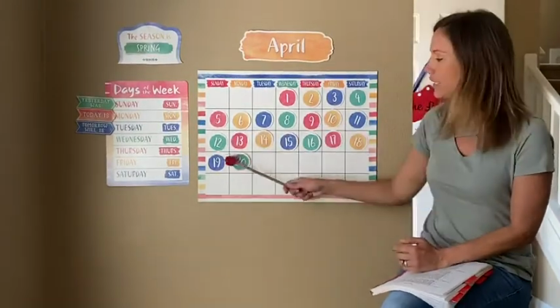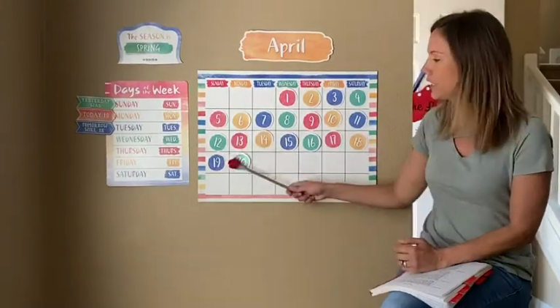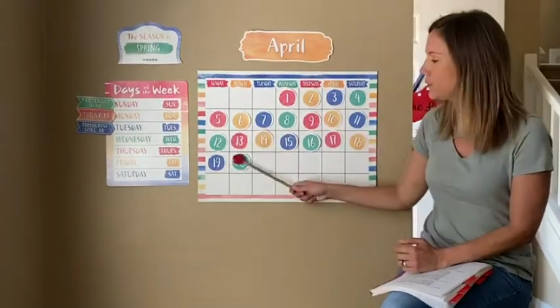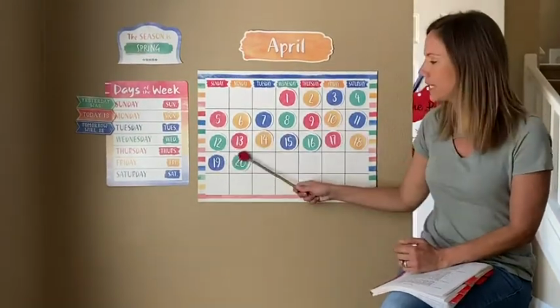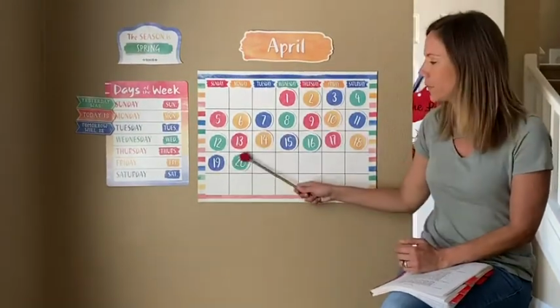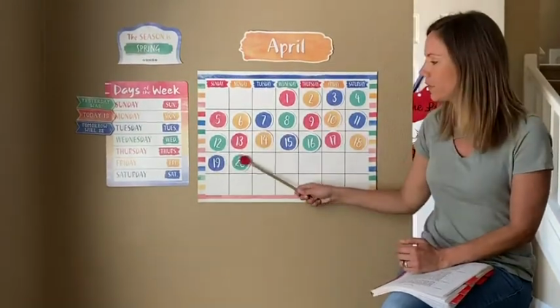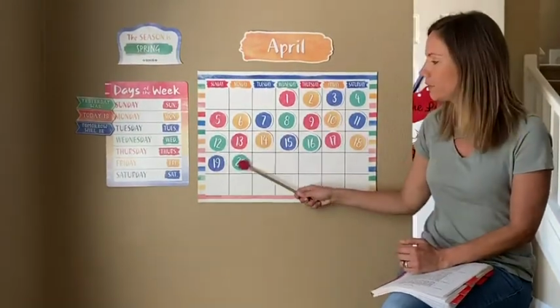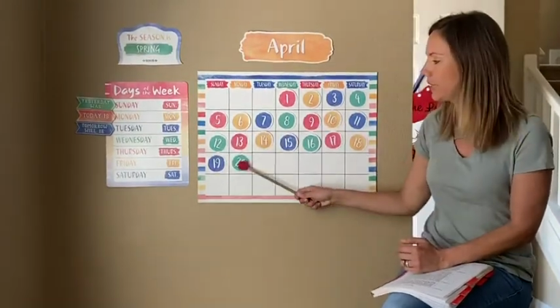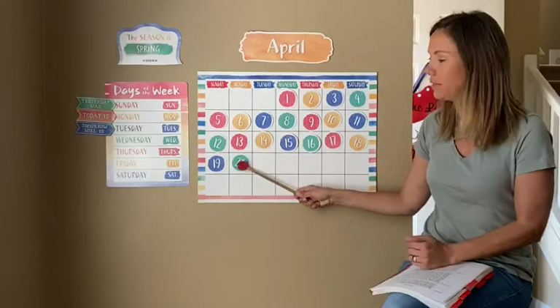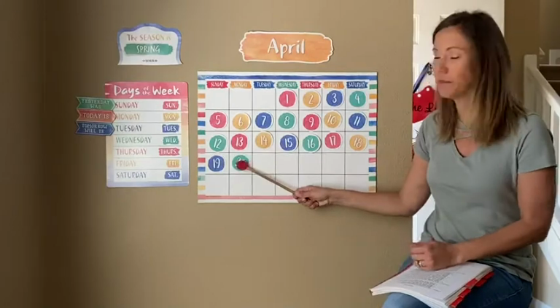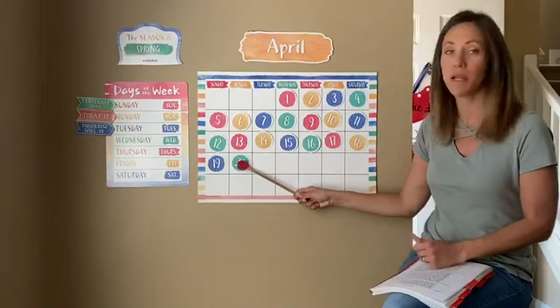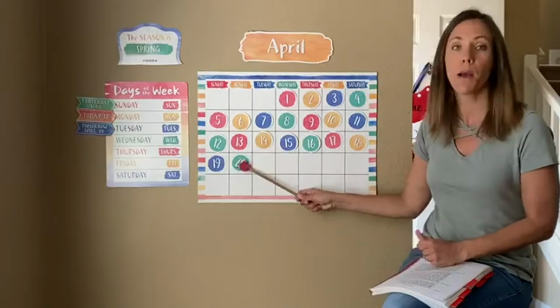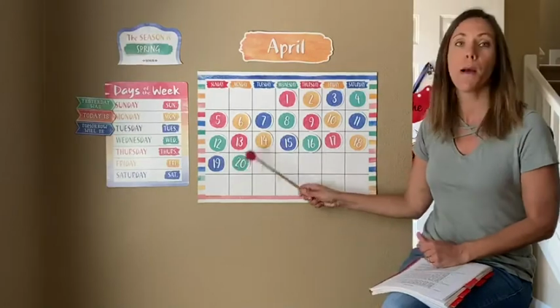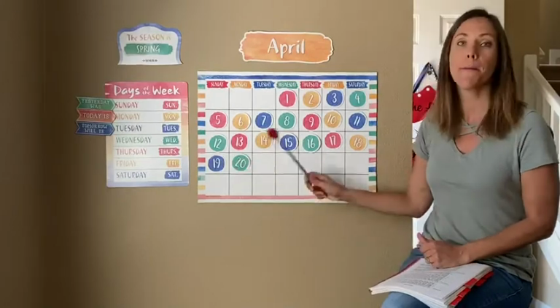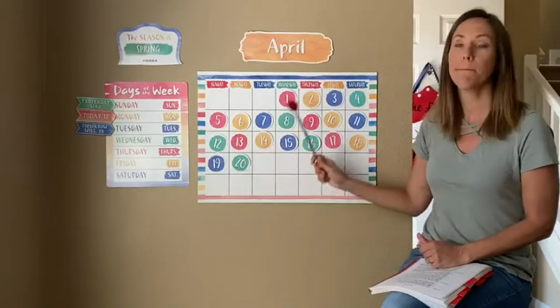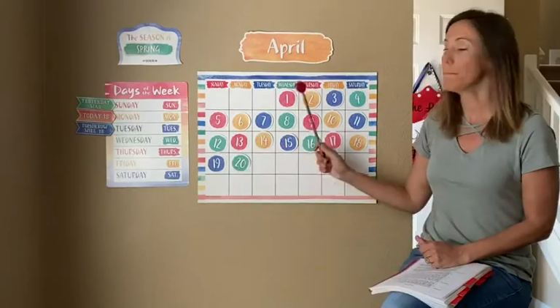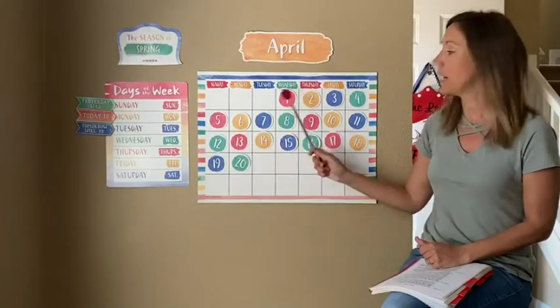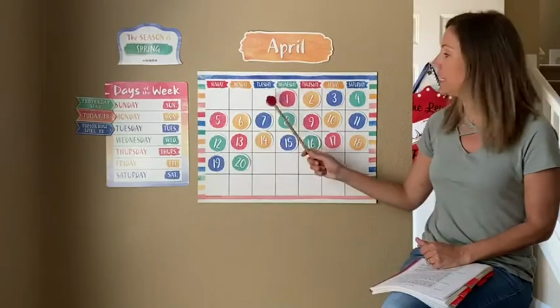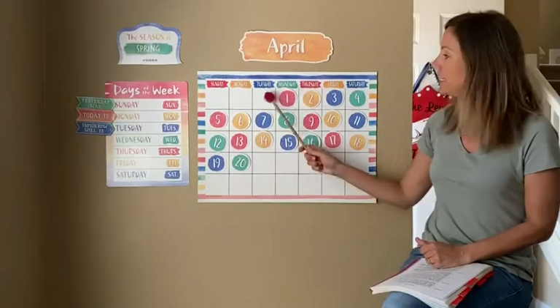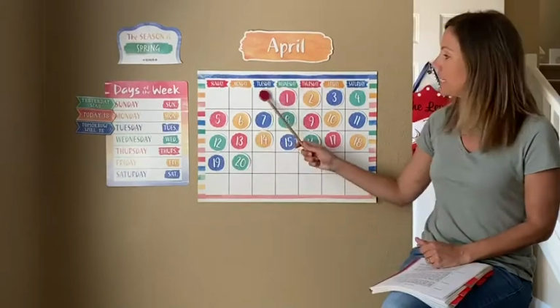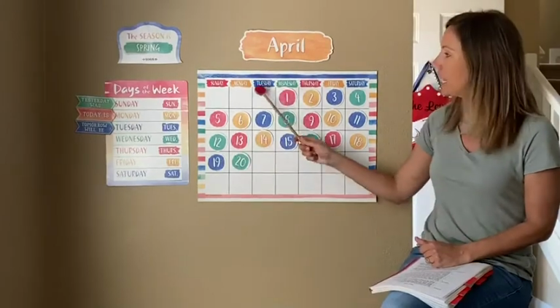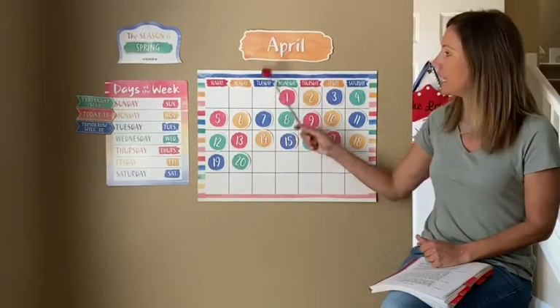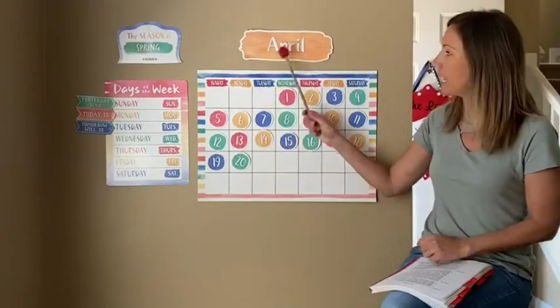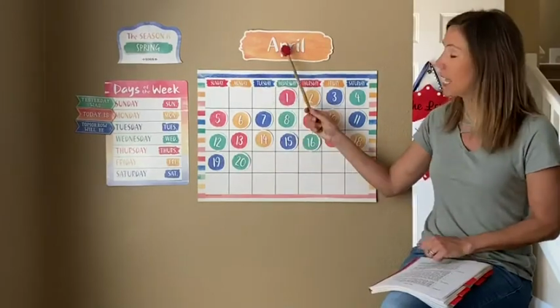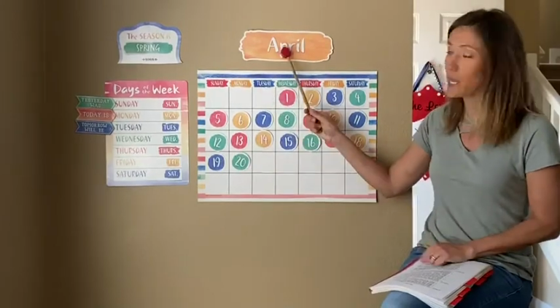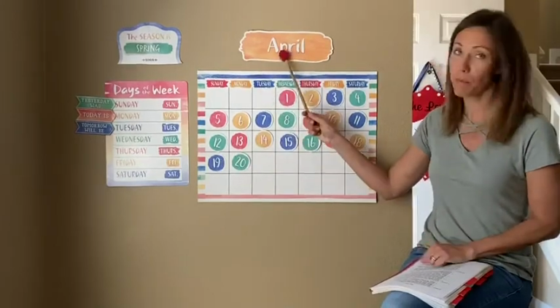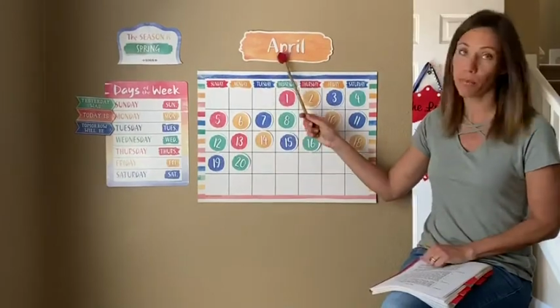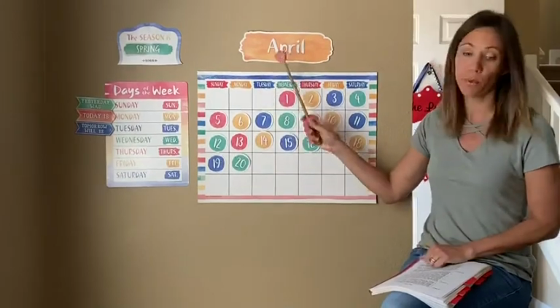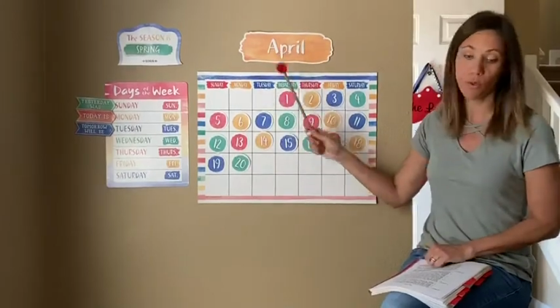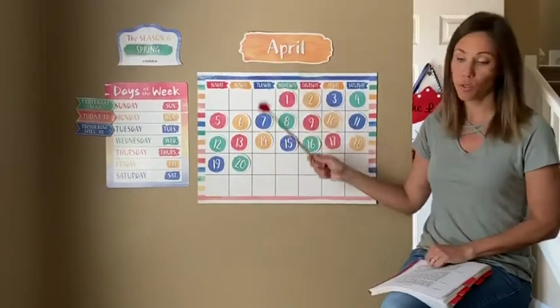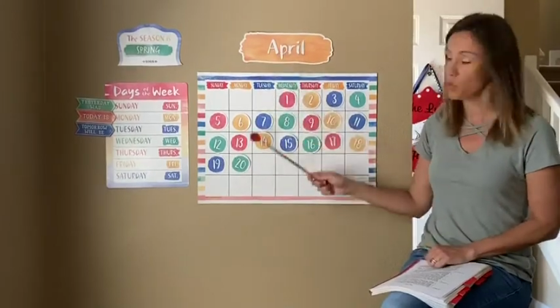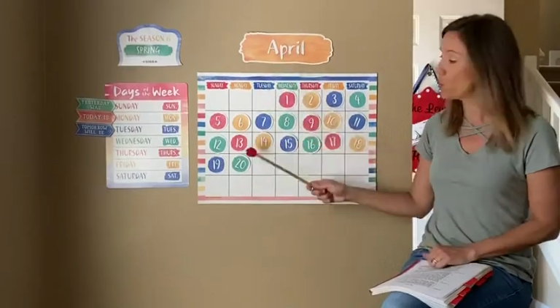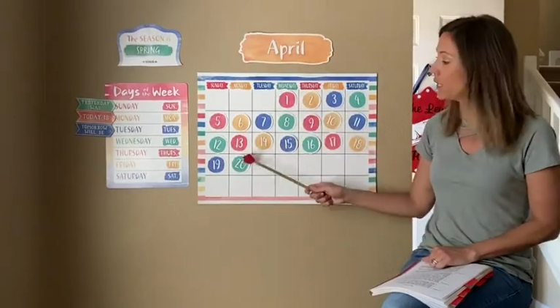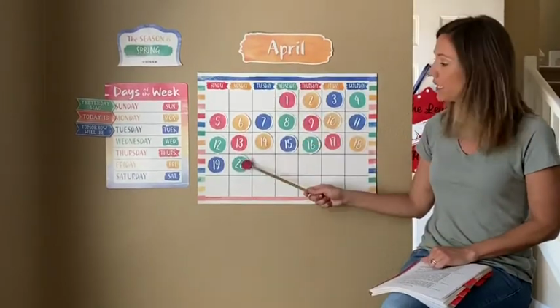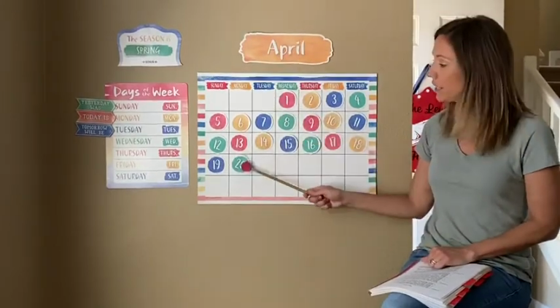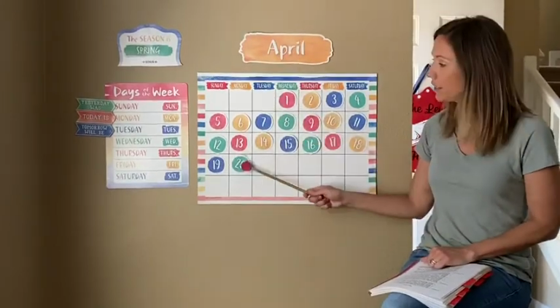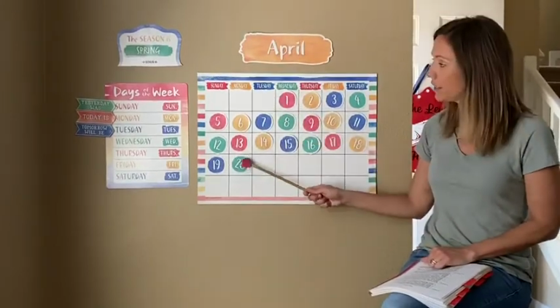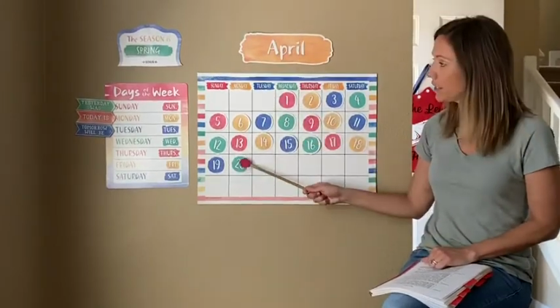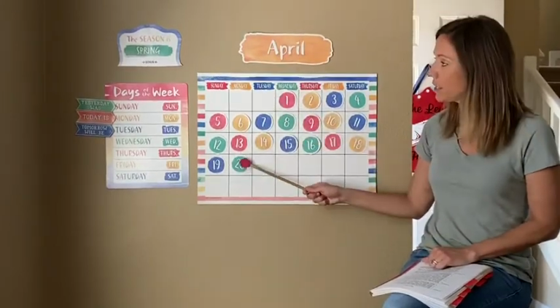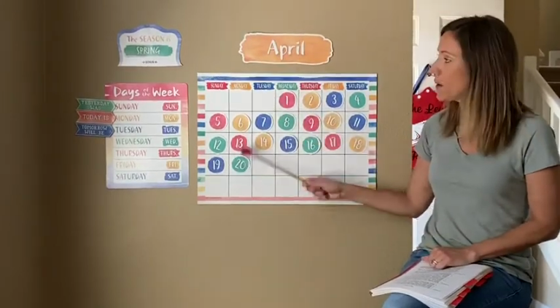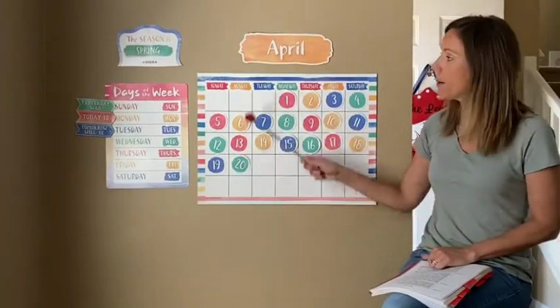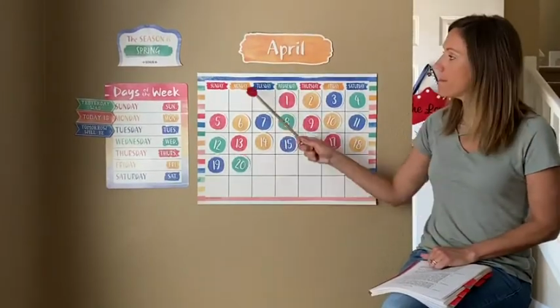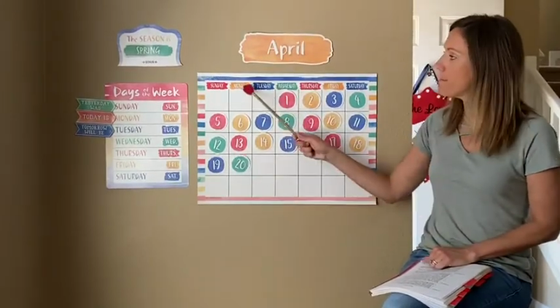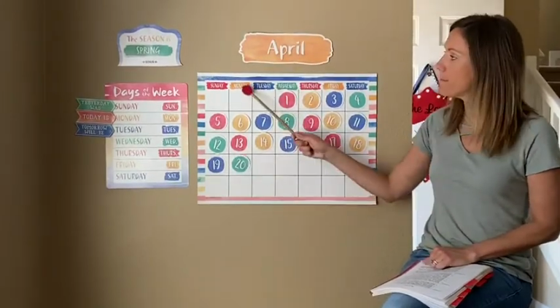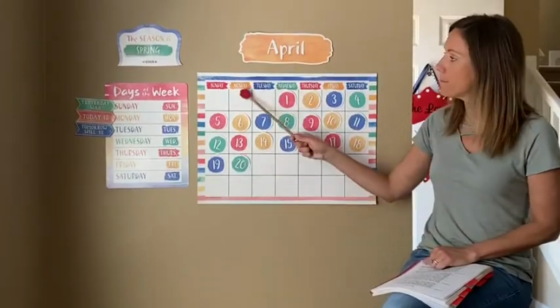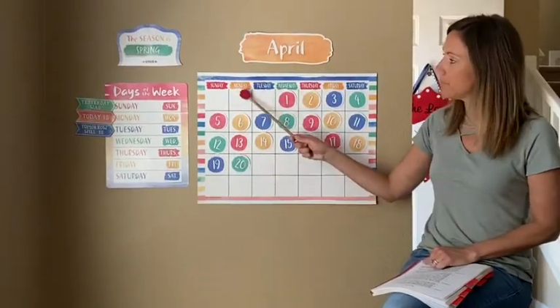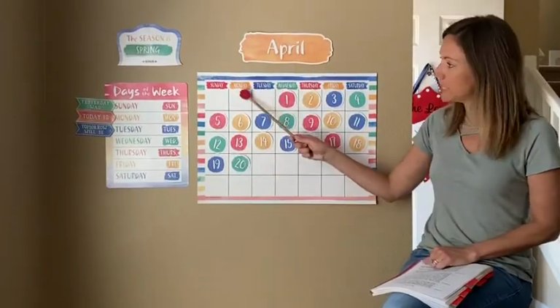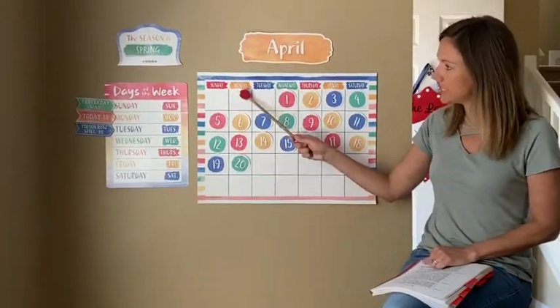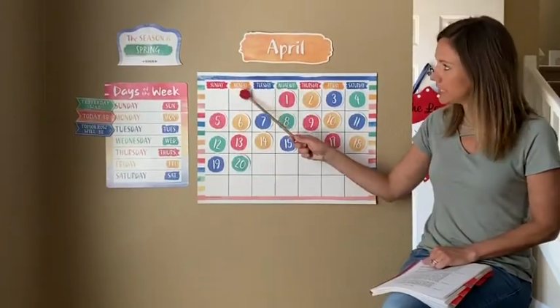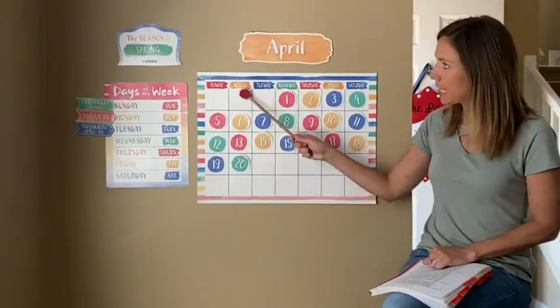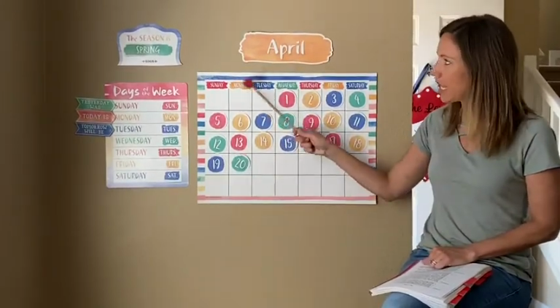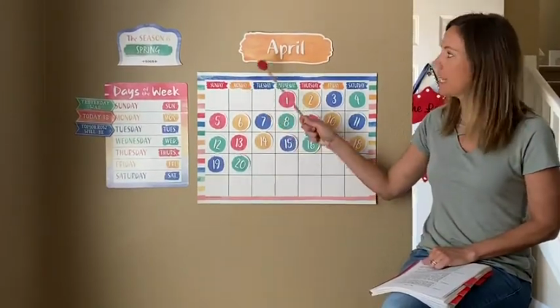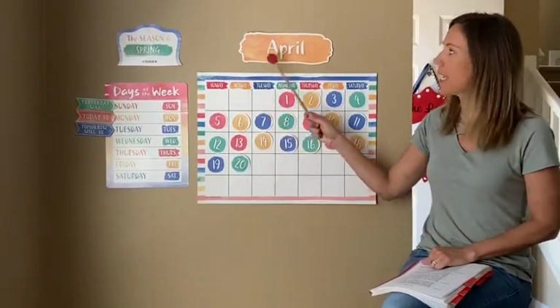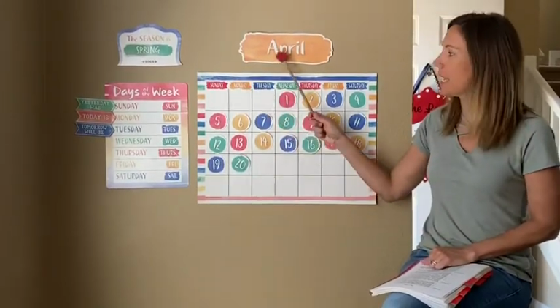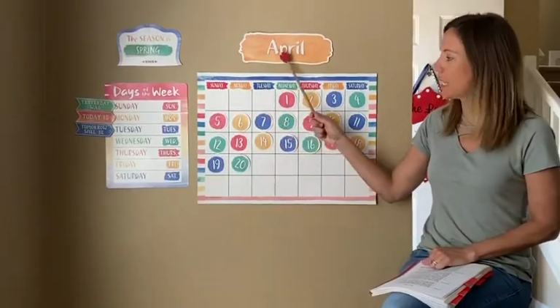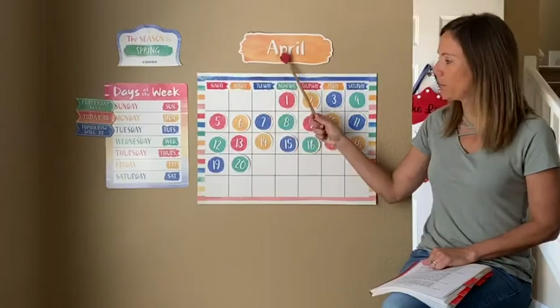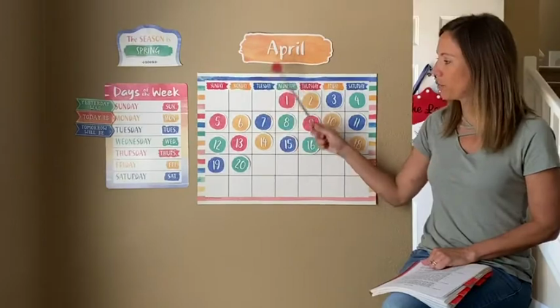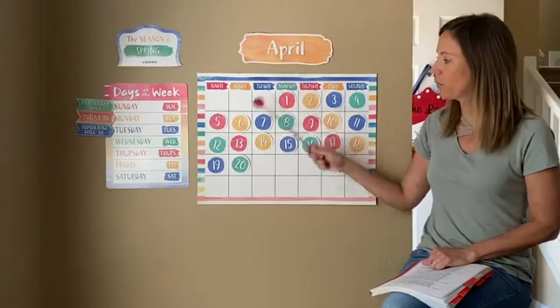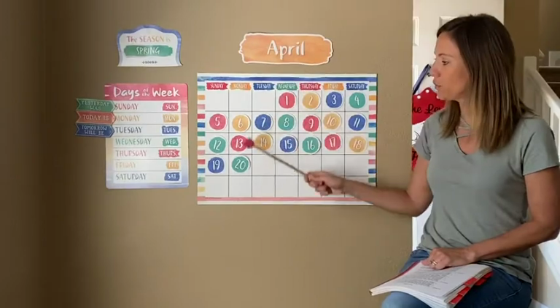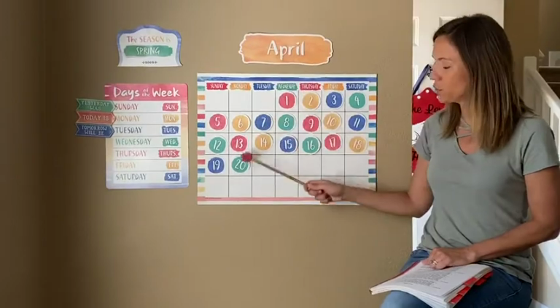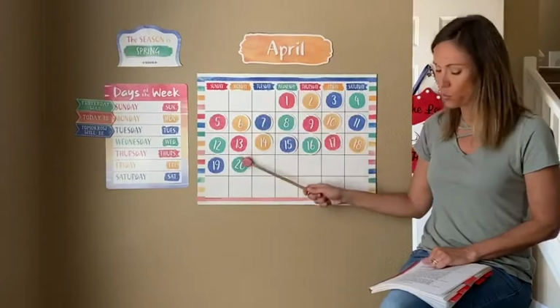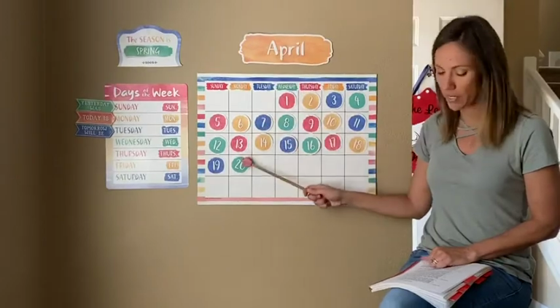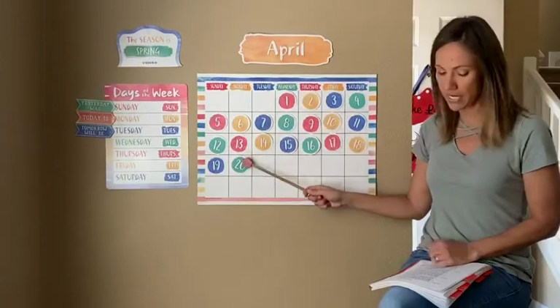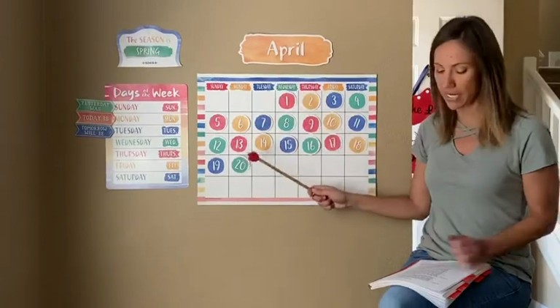Can you say it with me? Monday, April 20th. Monday, April 20th.